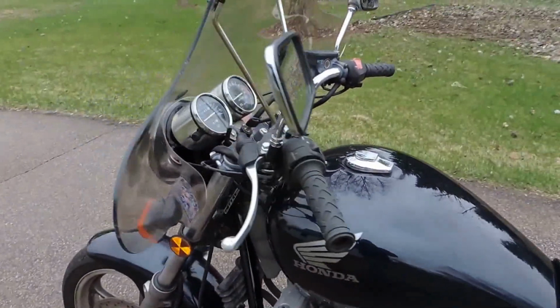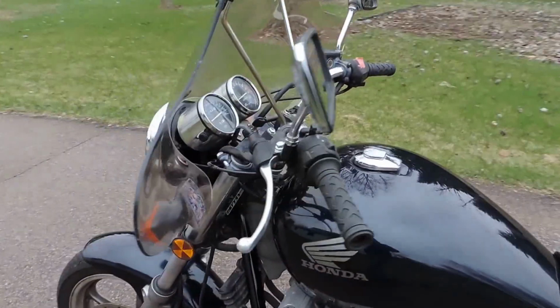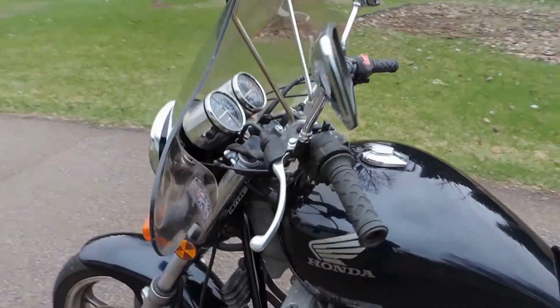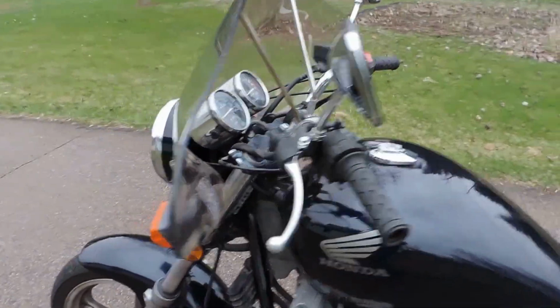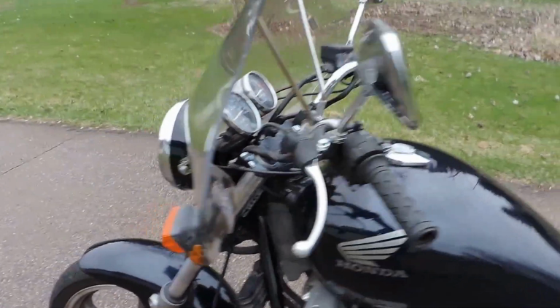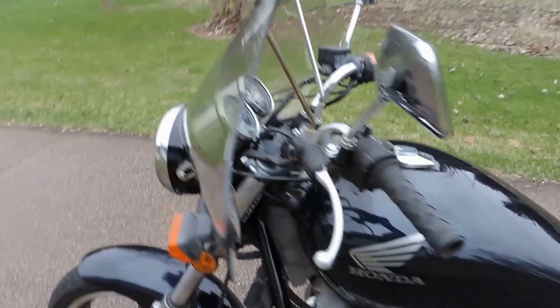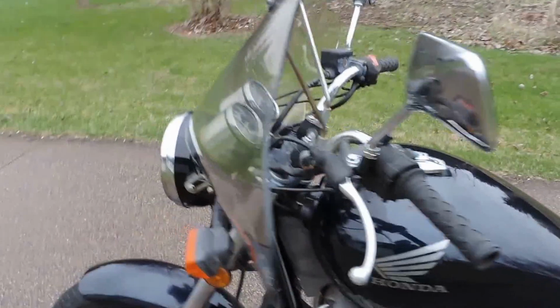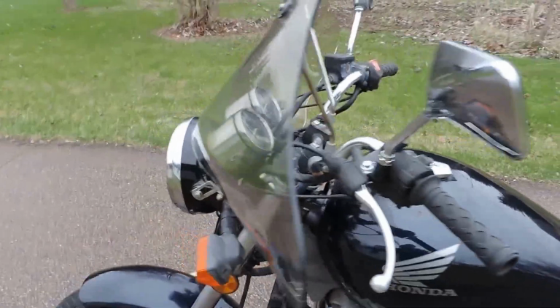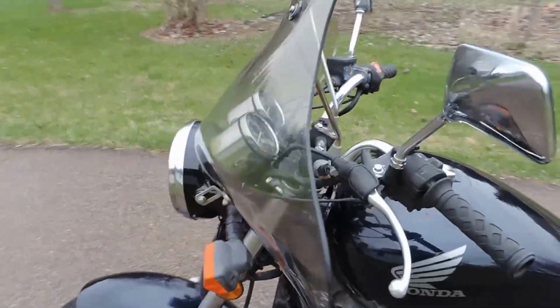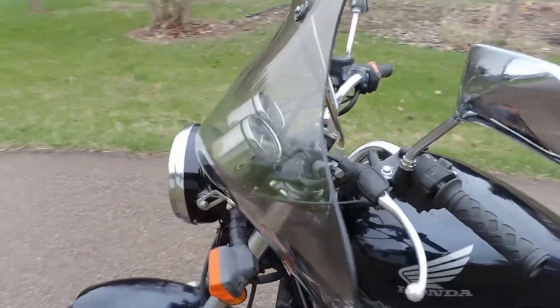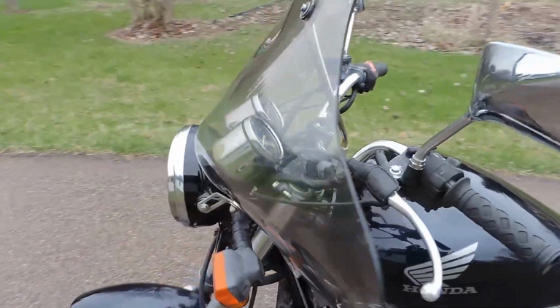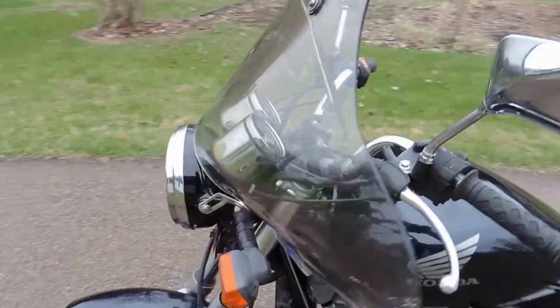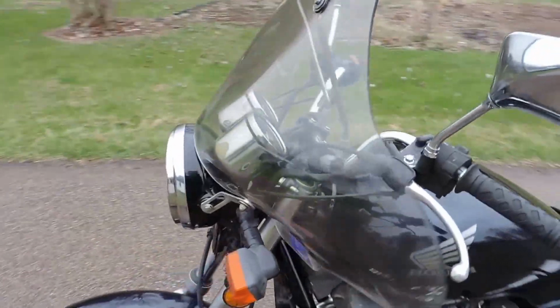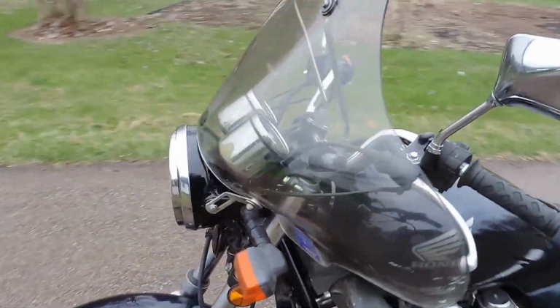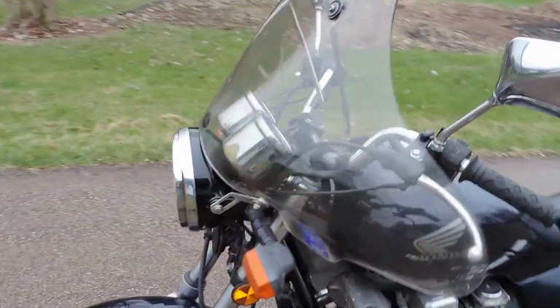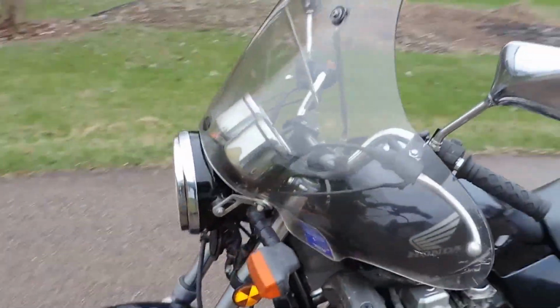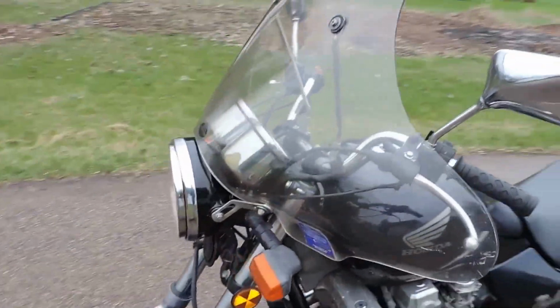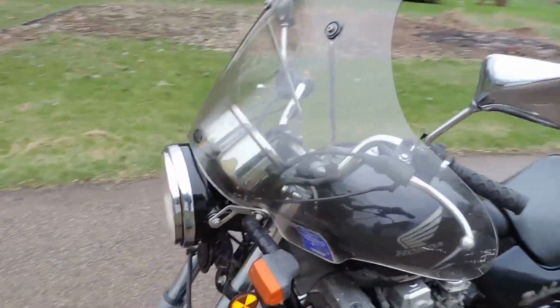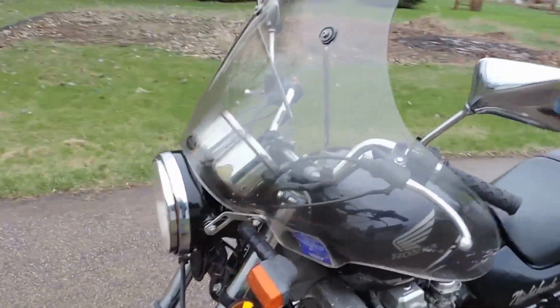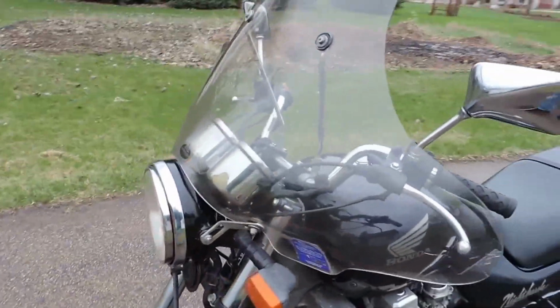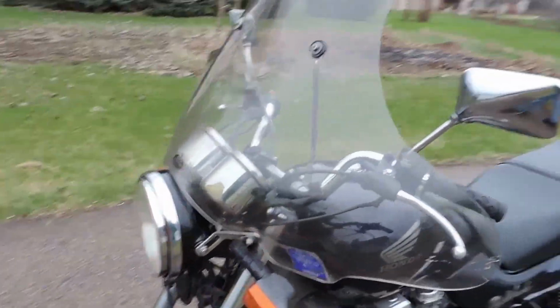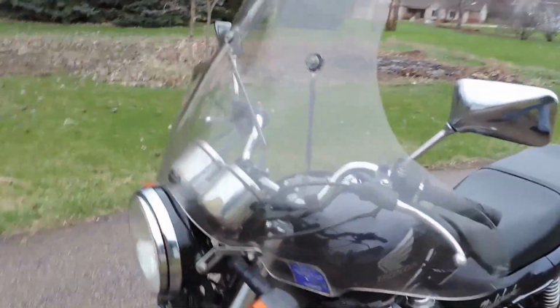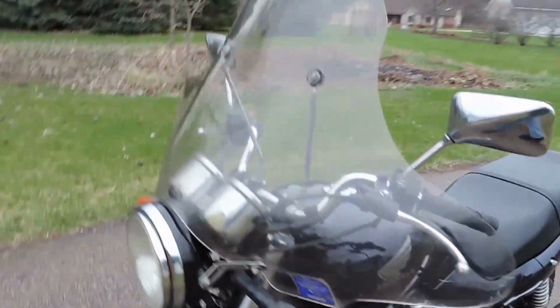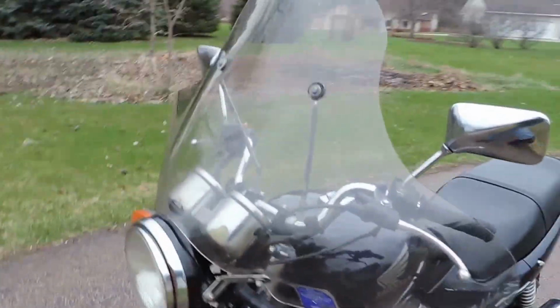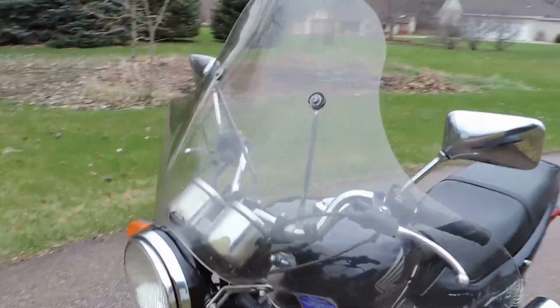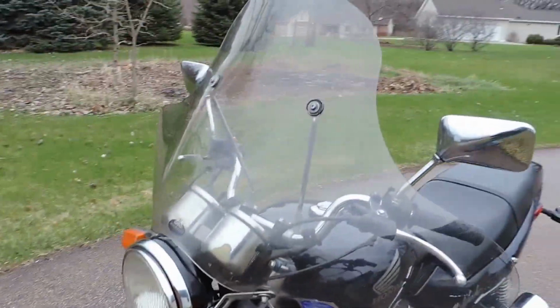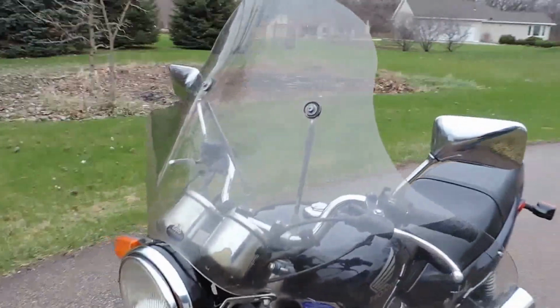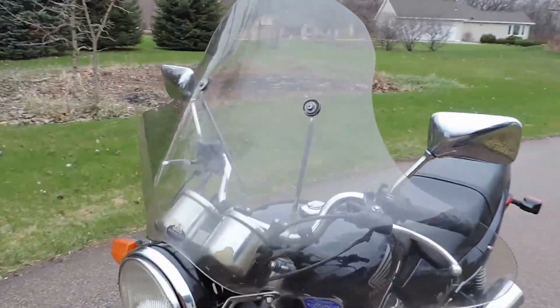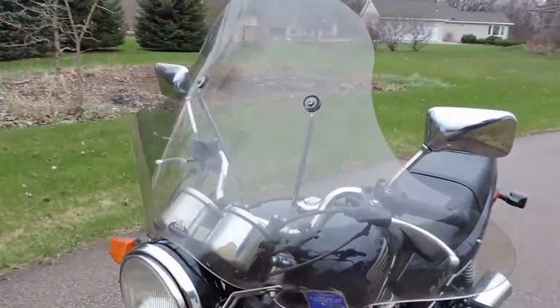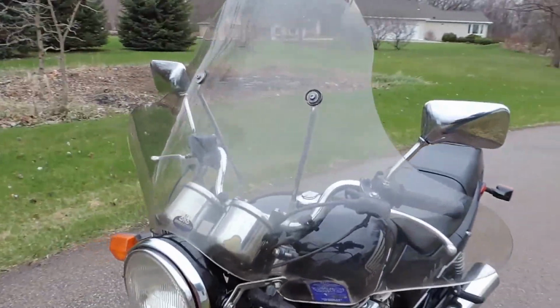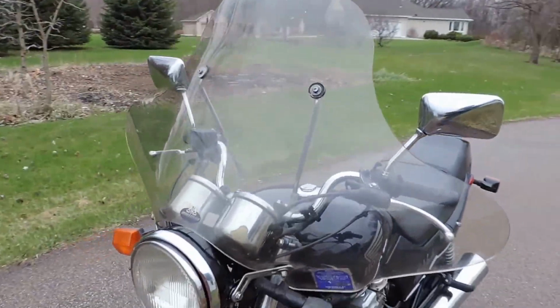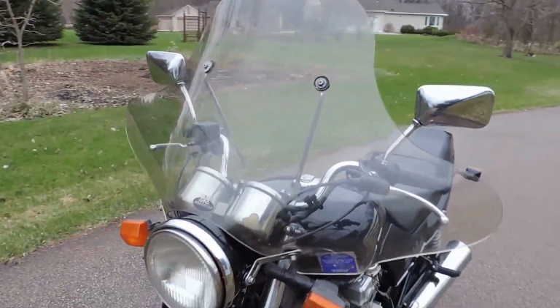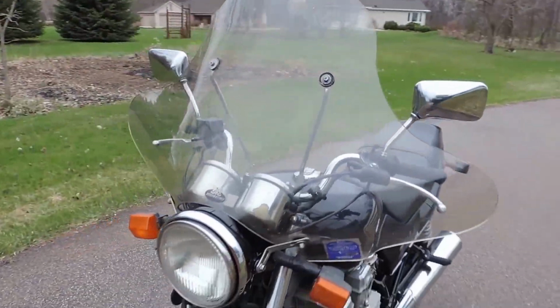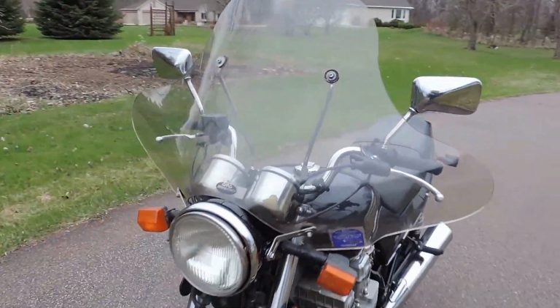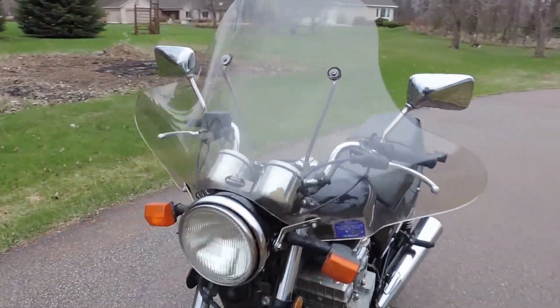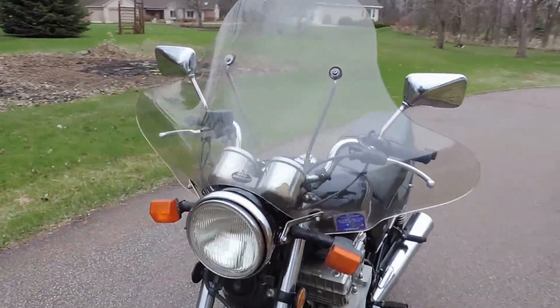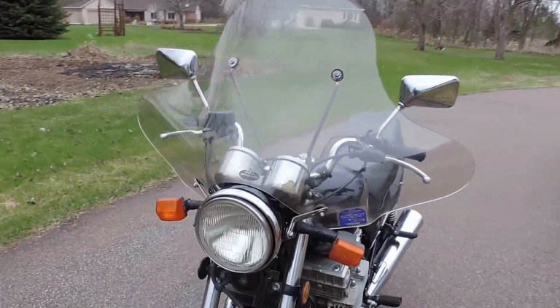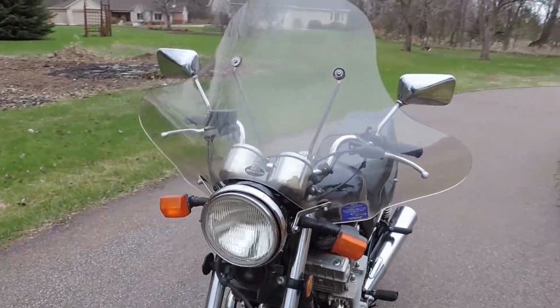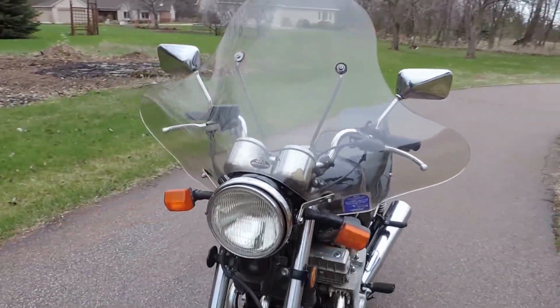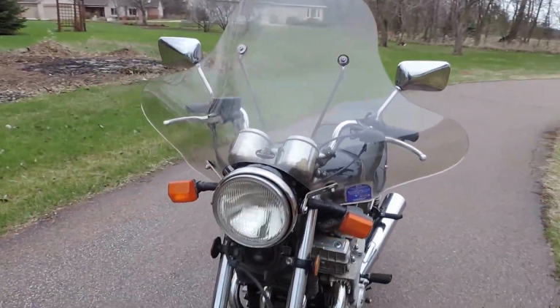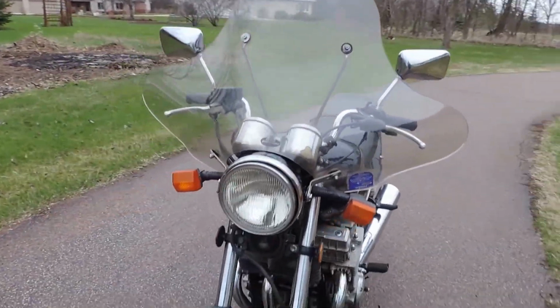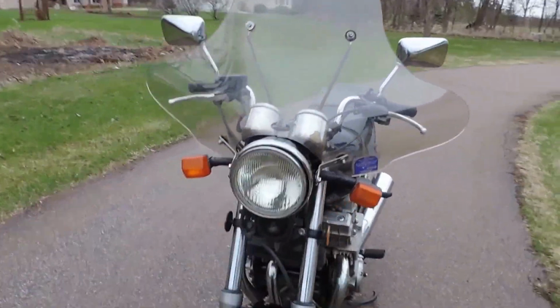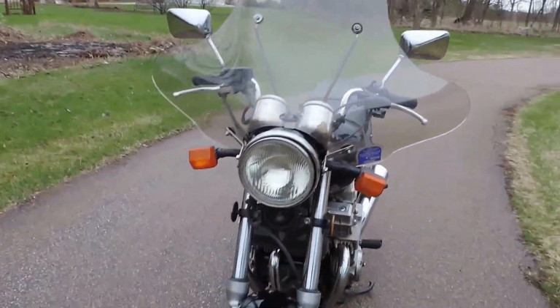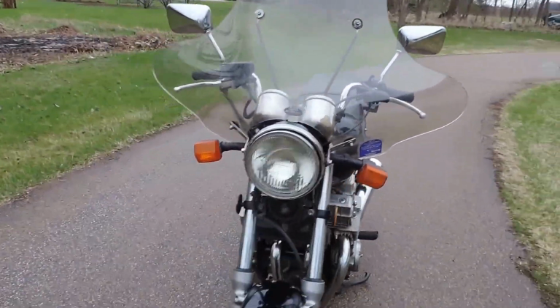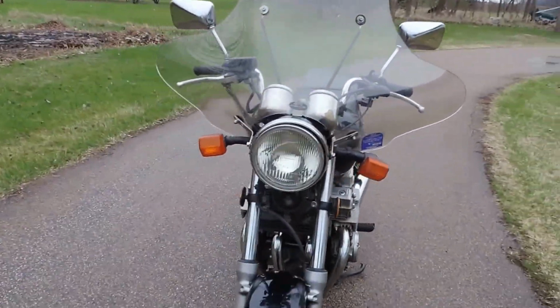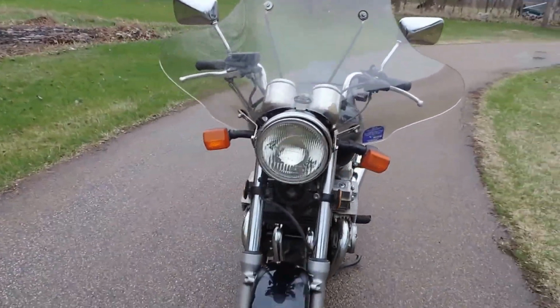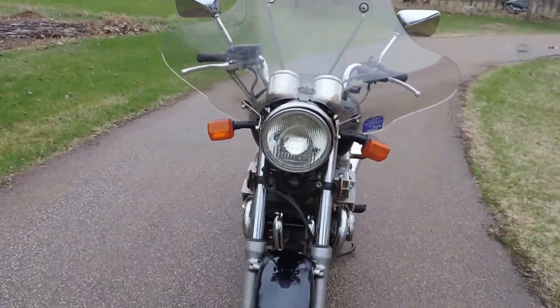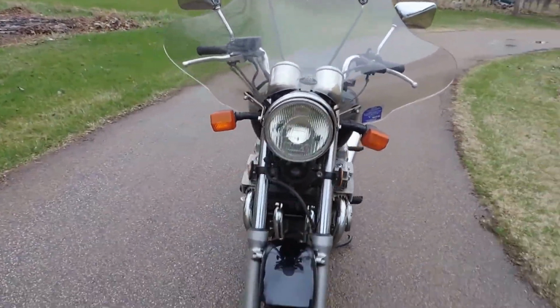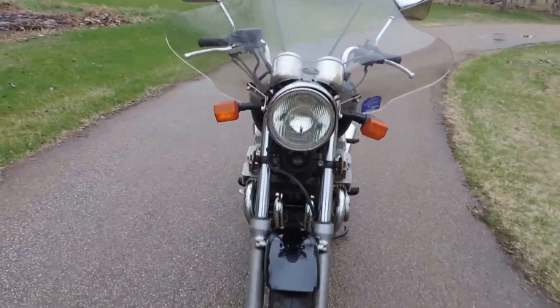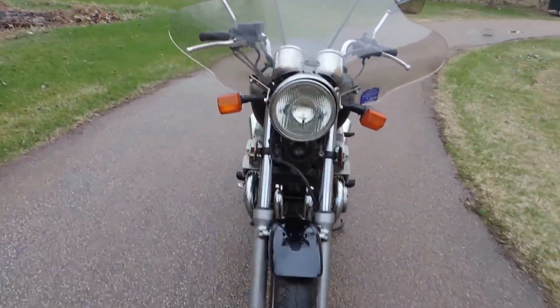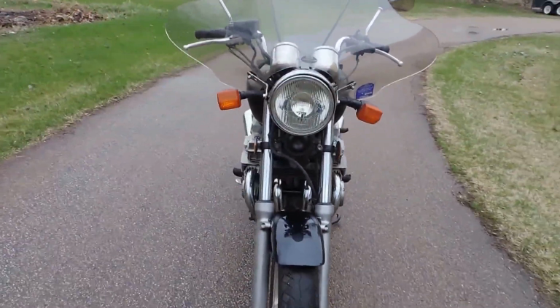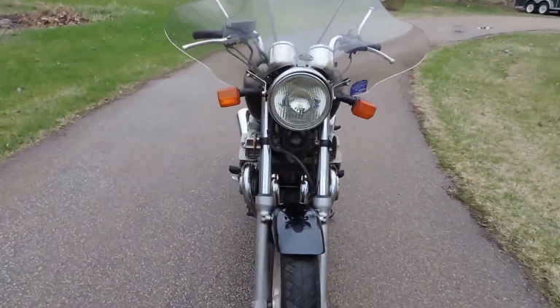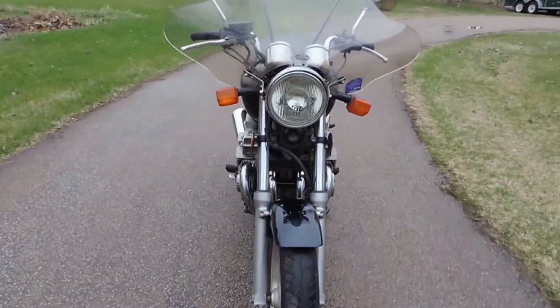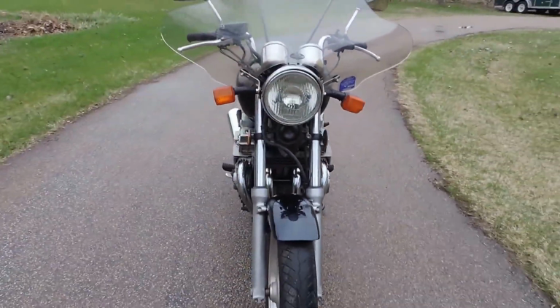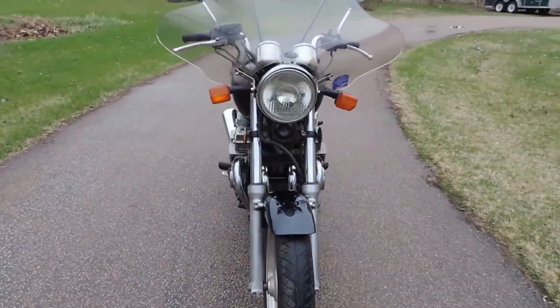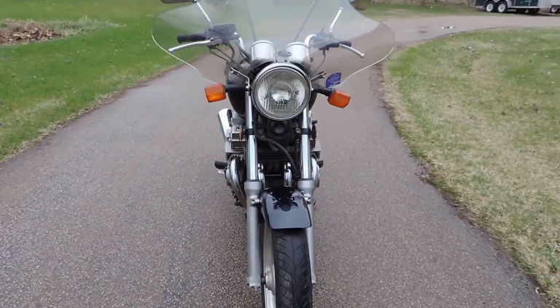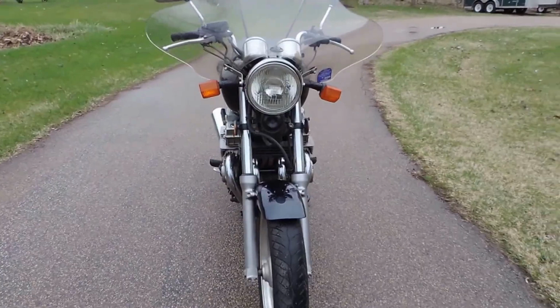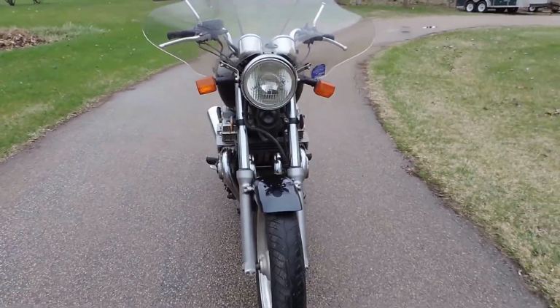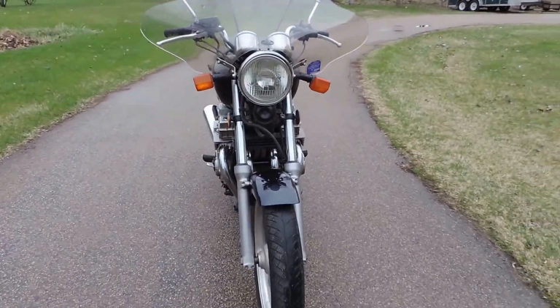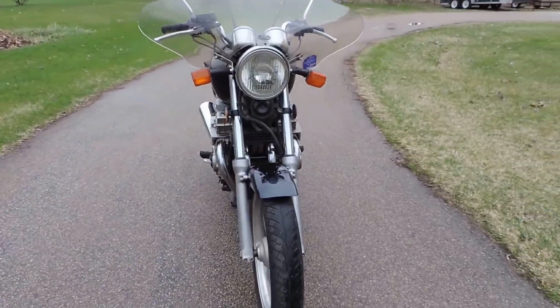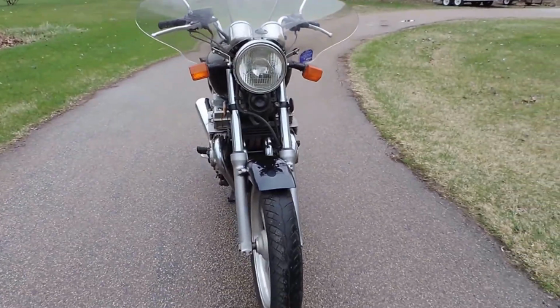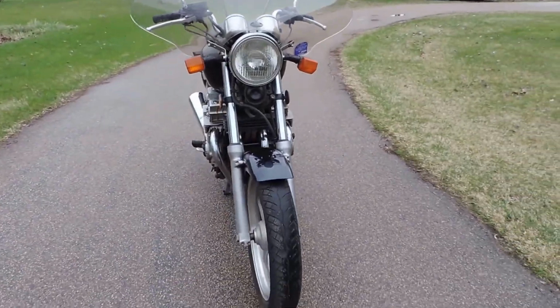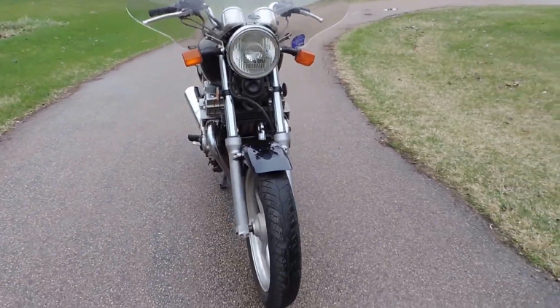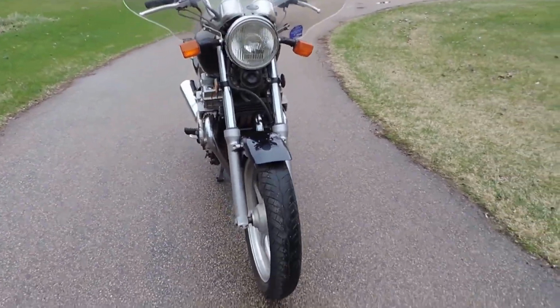It also features a removable windshield — very nice to have that extra wind protection.